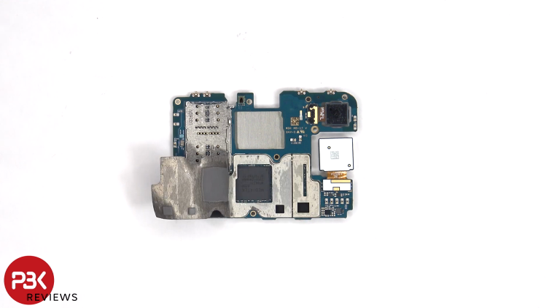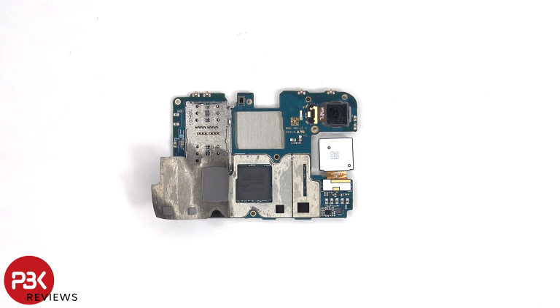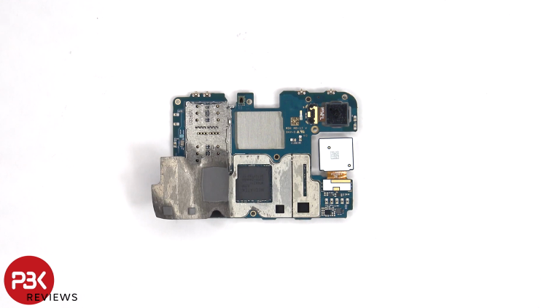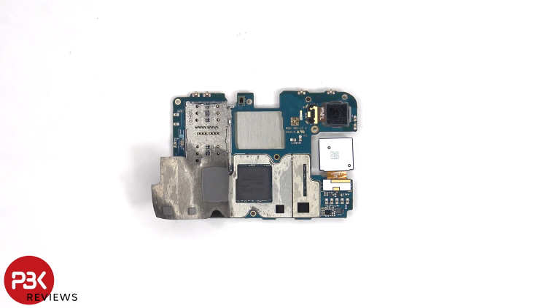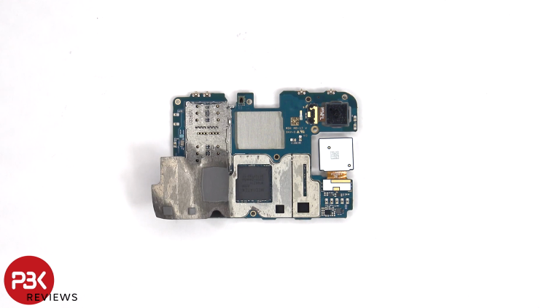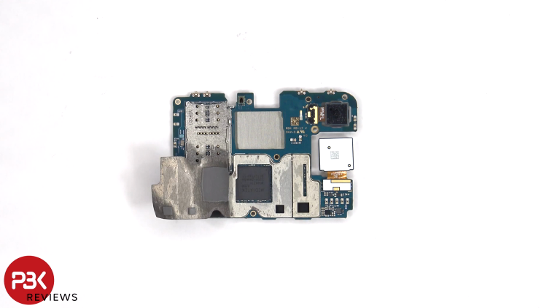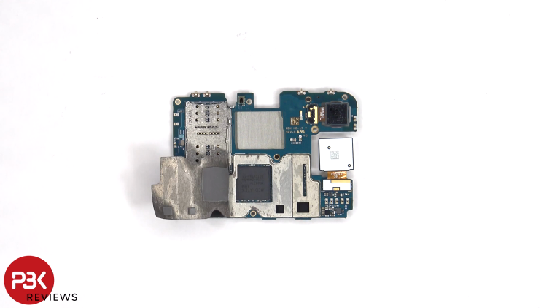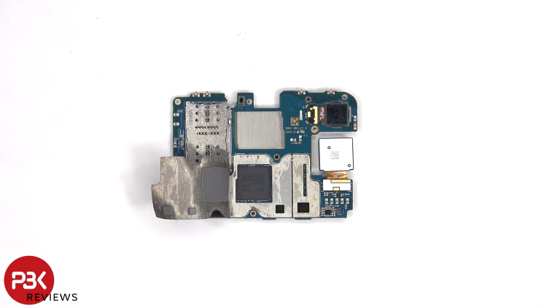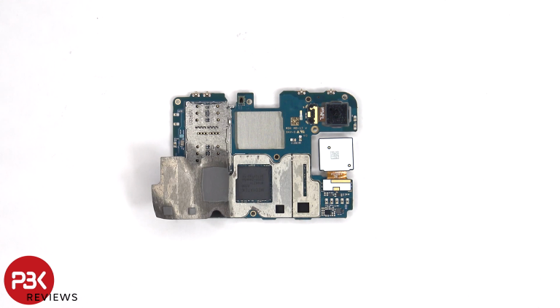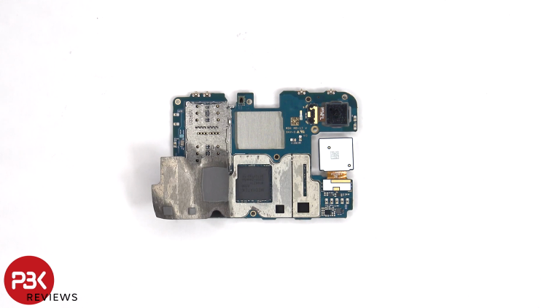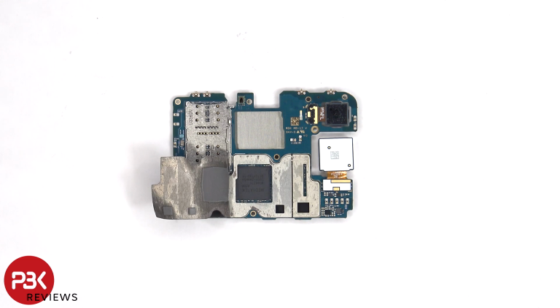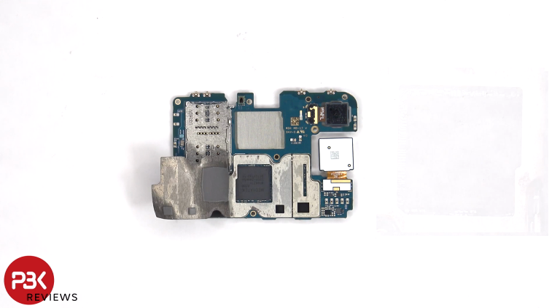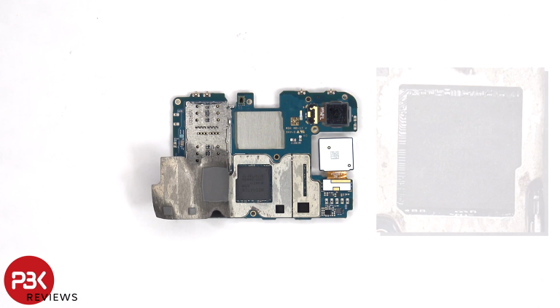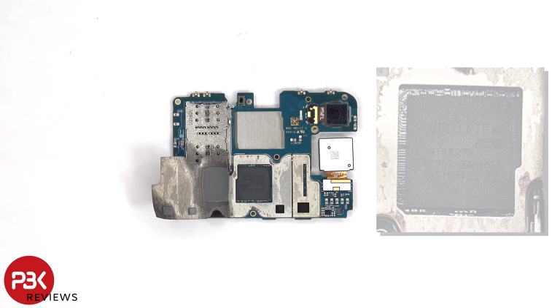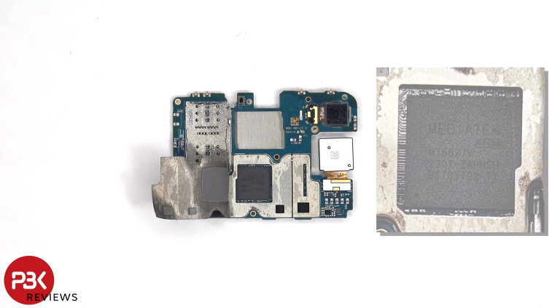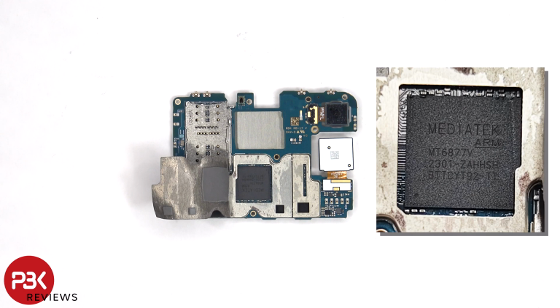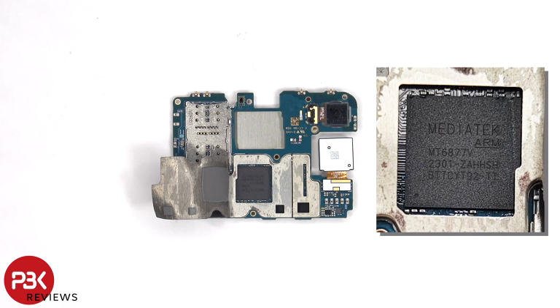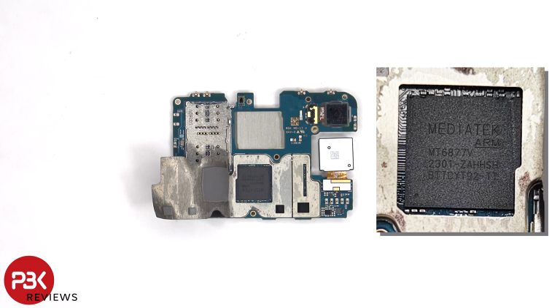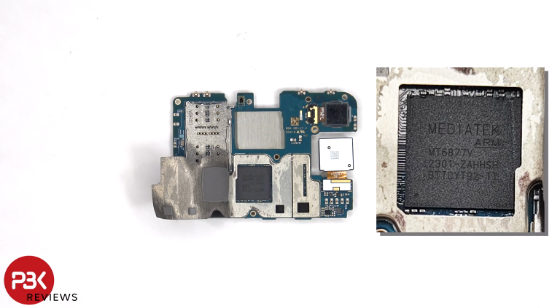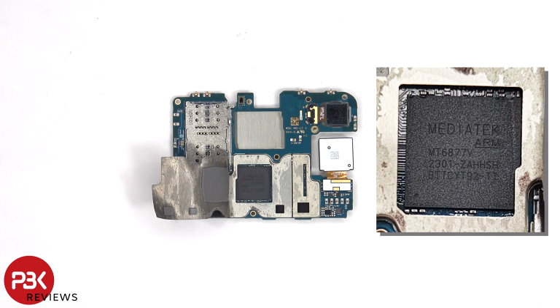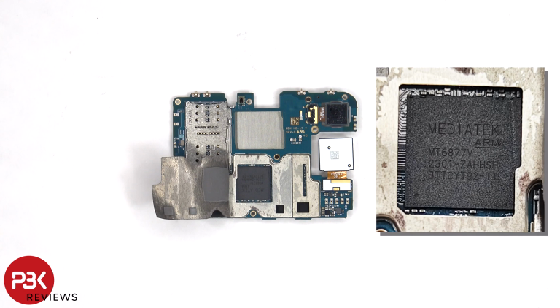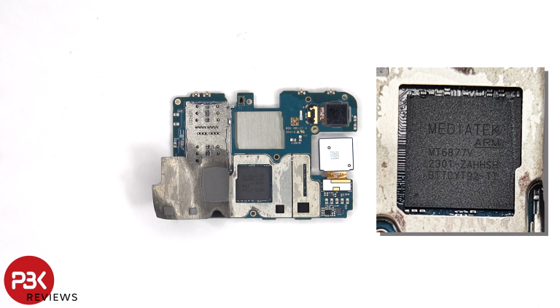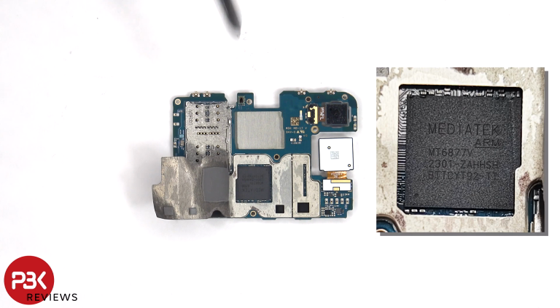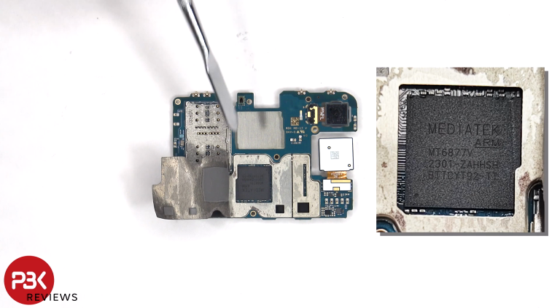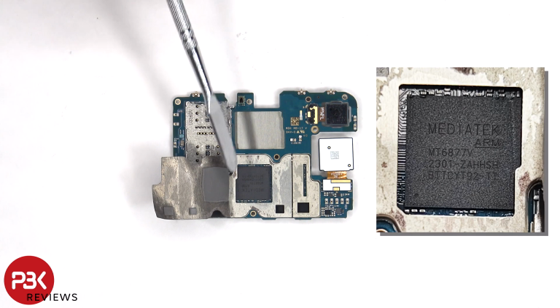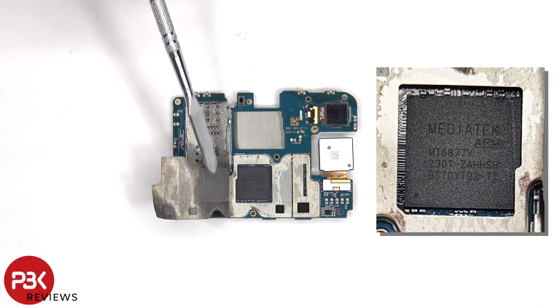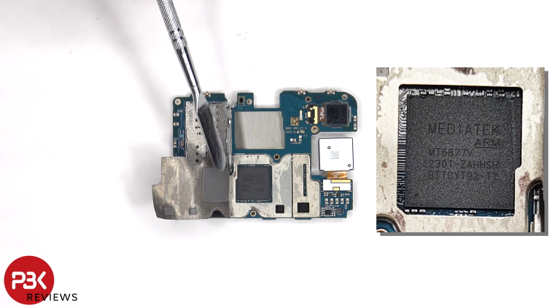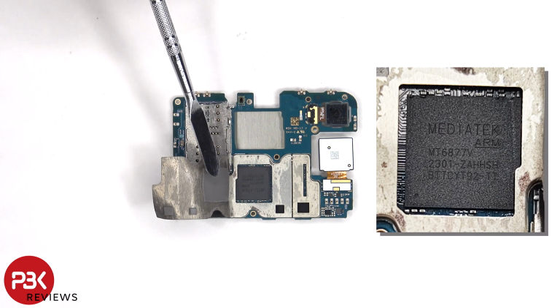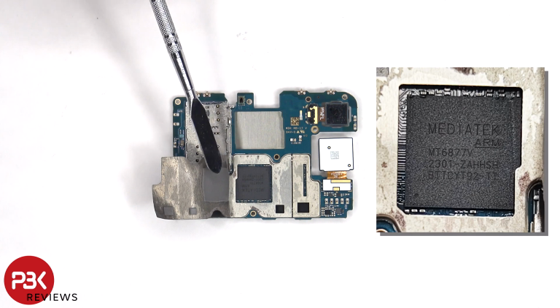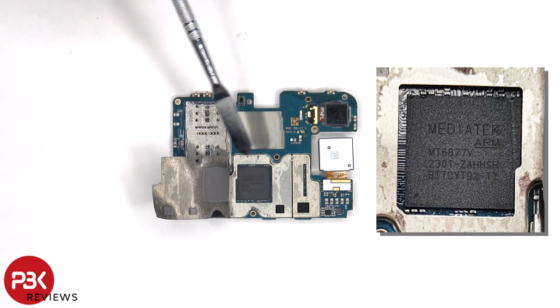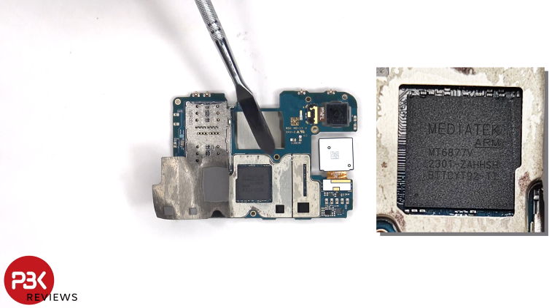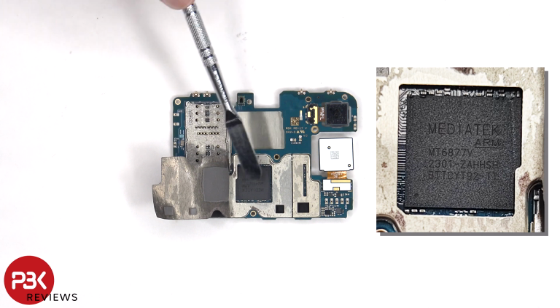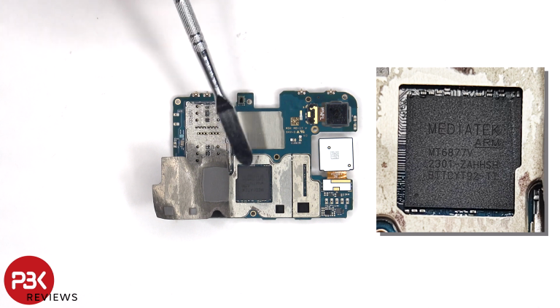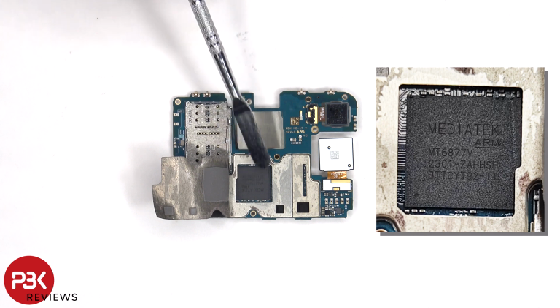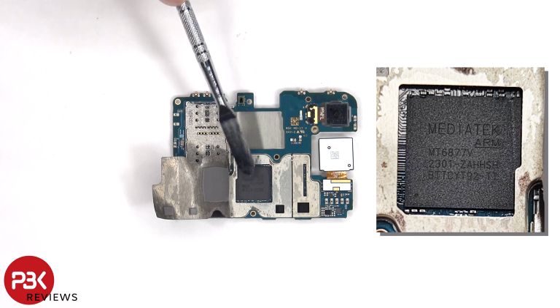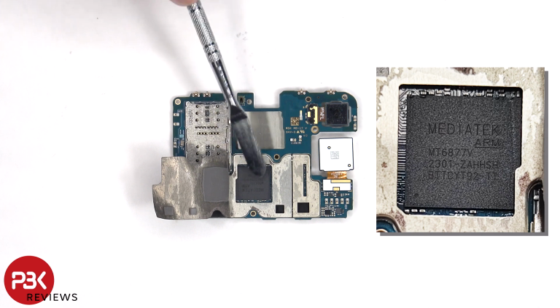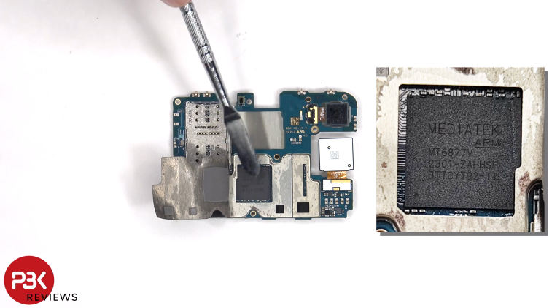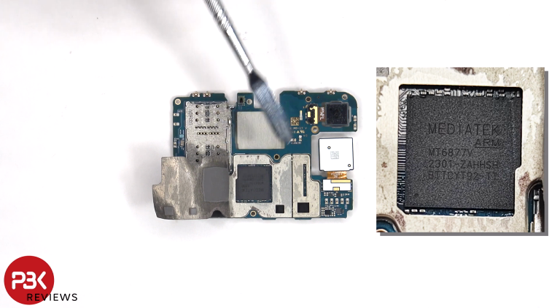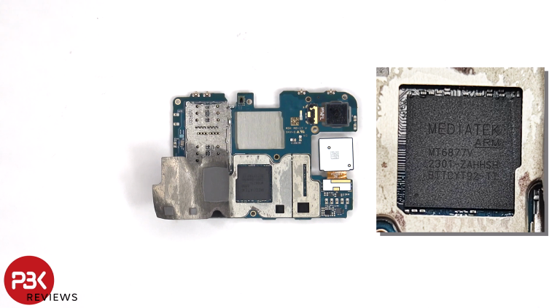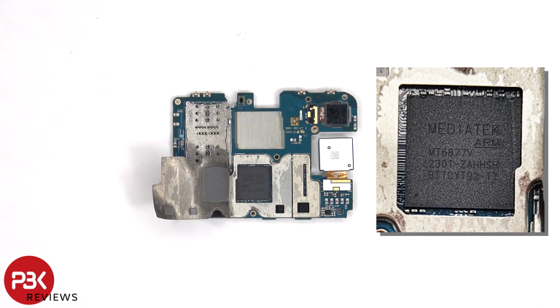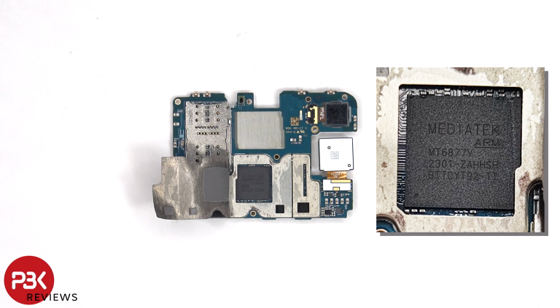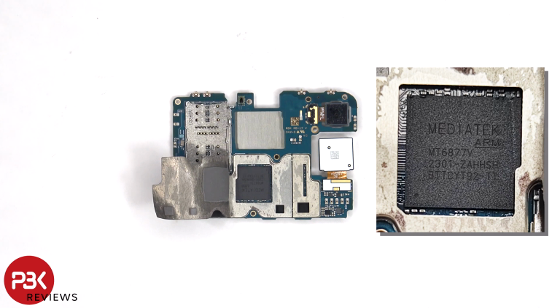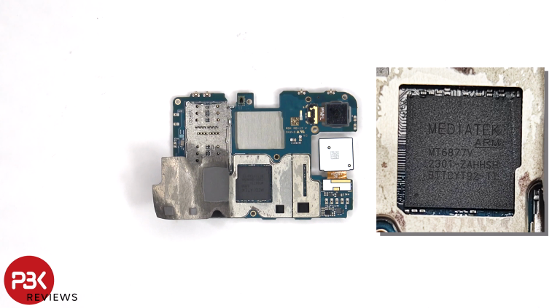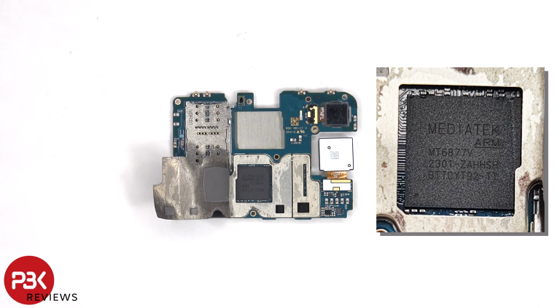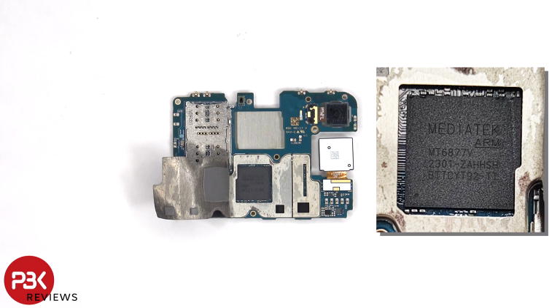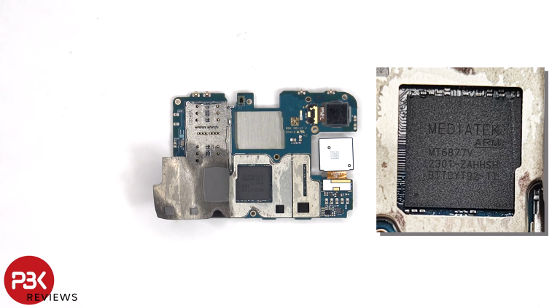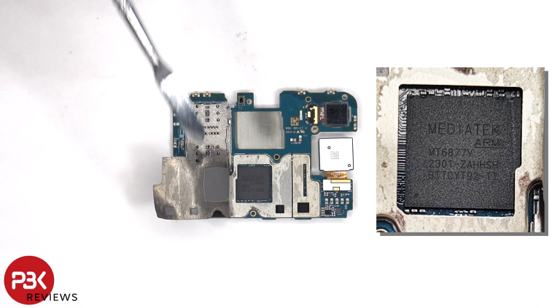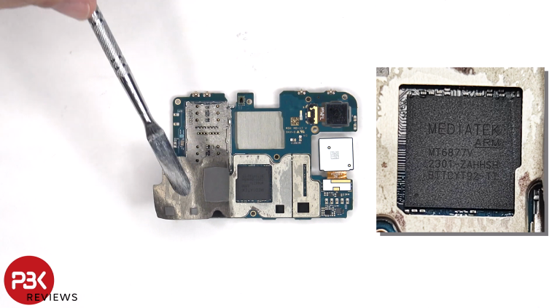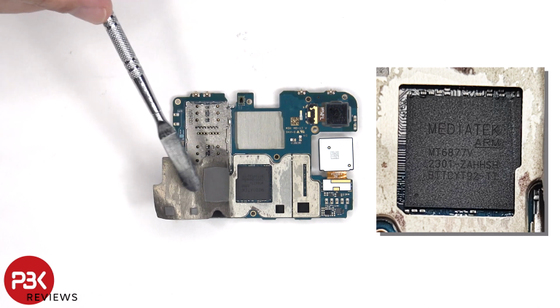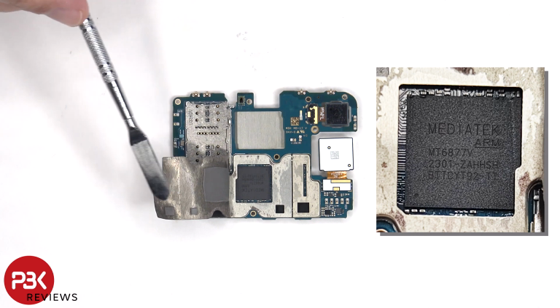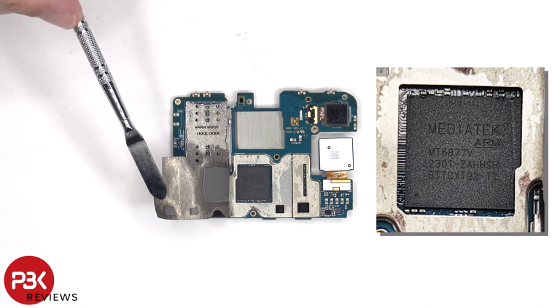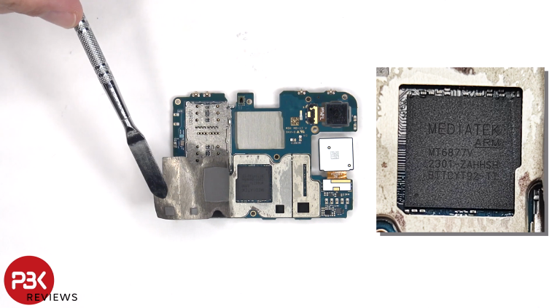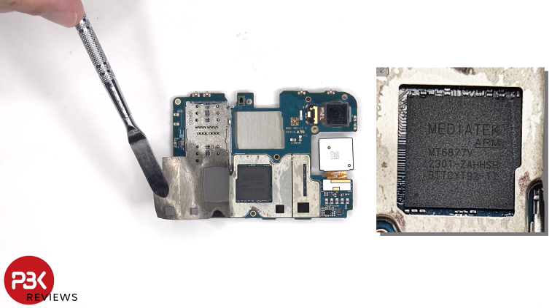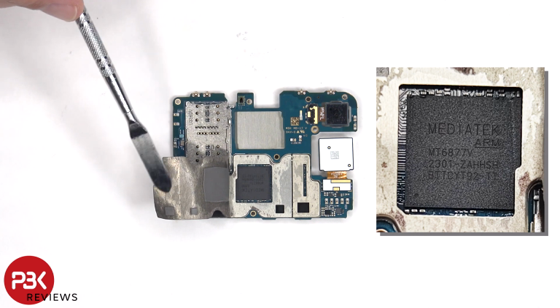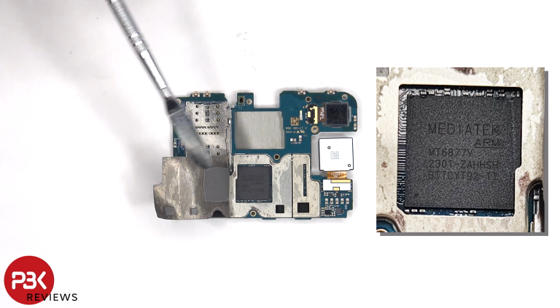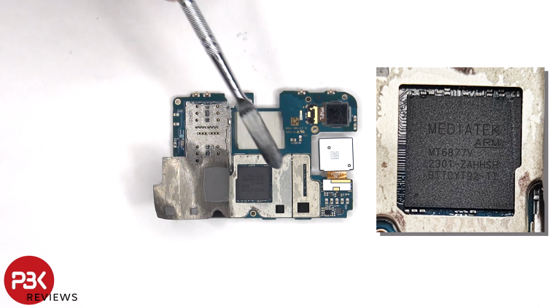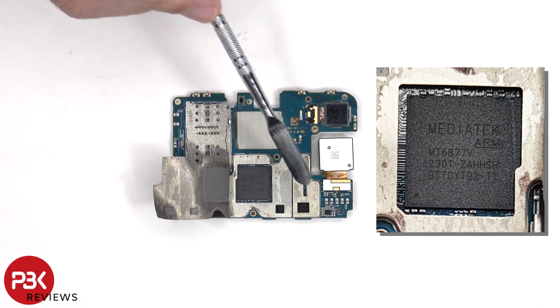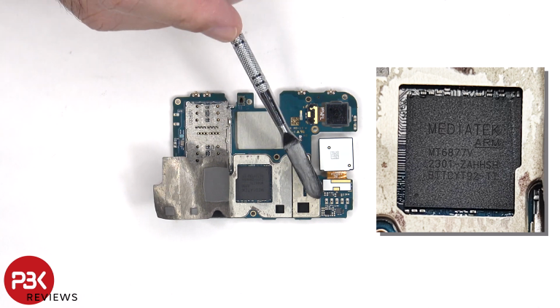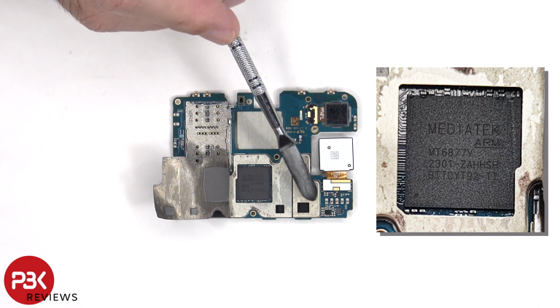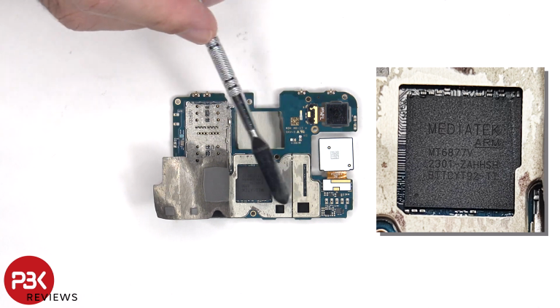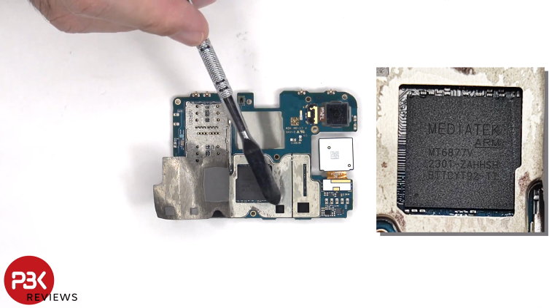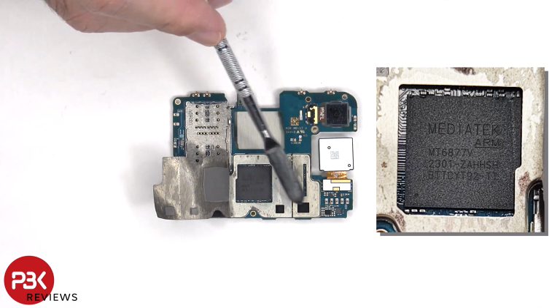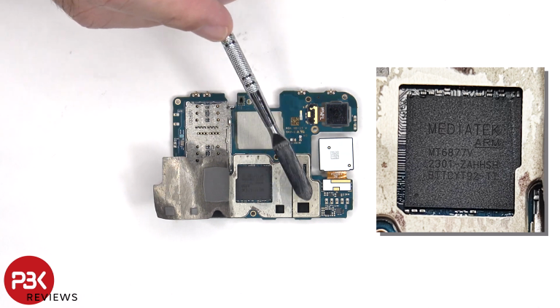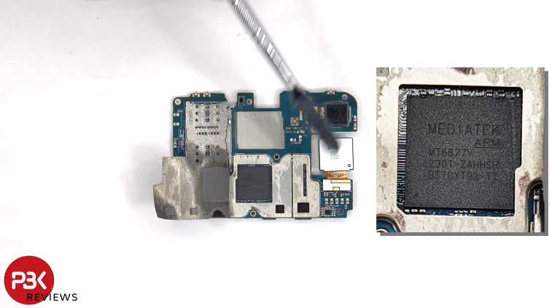Once the graphite pad has been peeled back, we can see a thermal pad which sits on top of the processor, and two other thermal pads which sit on top of these chips.